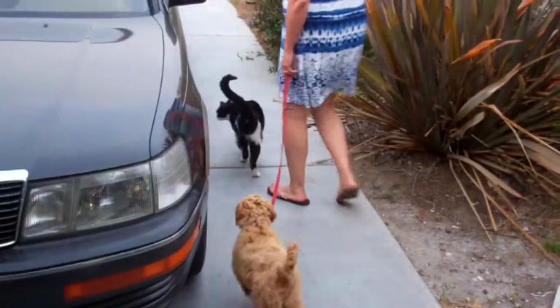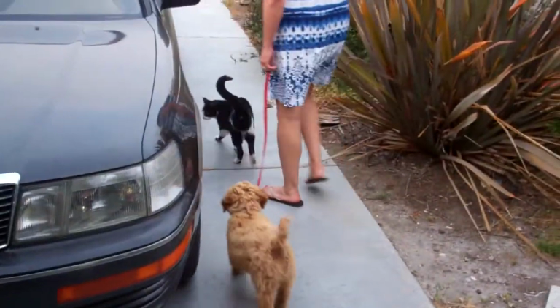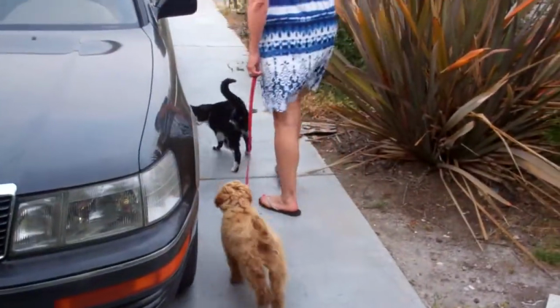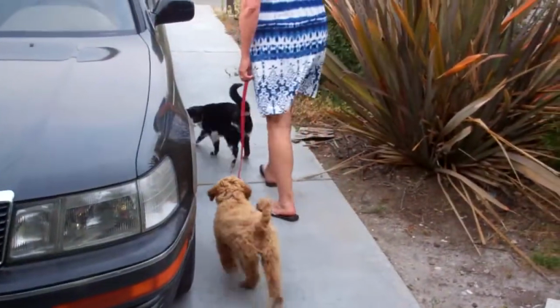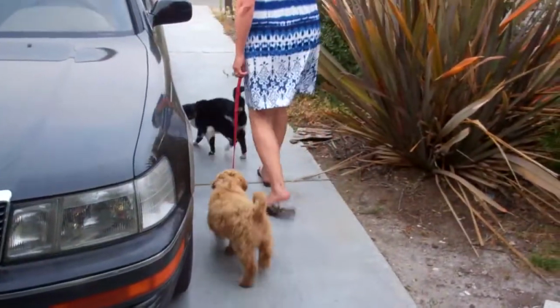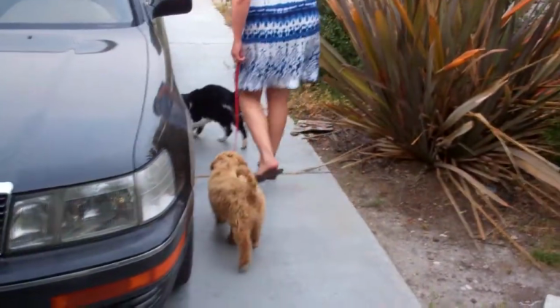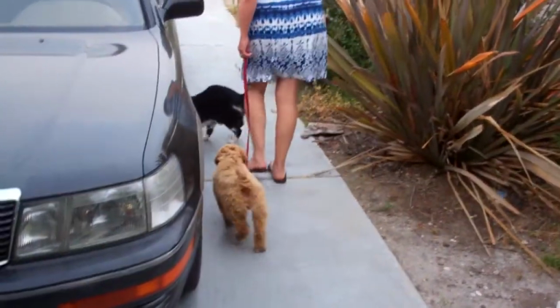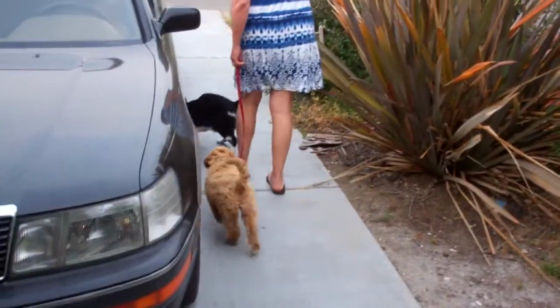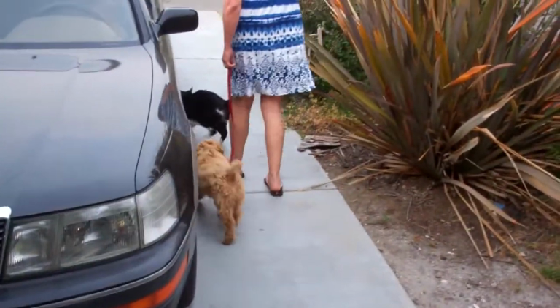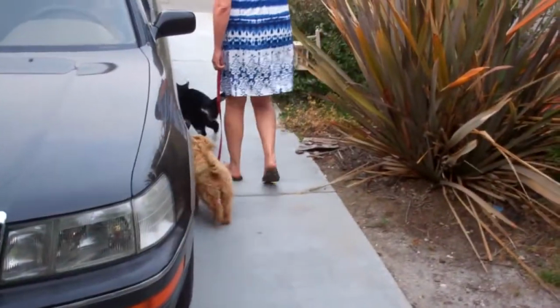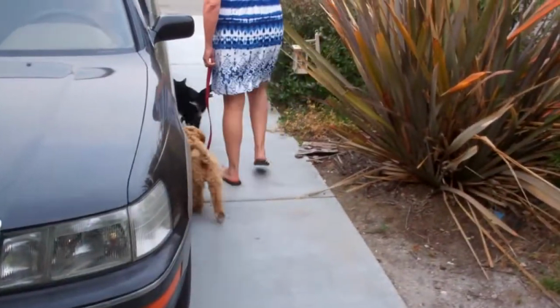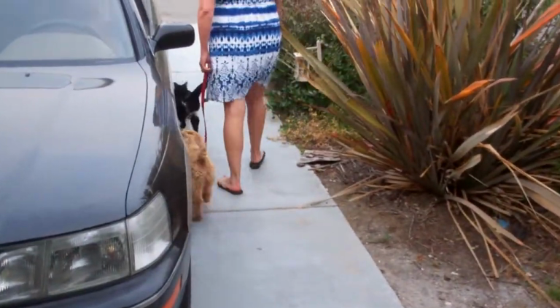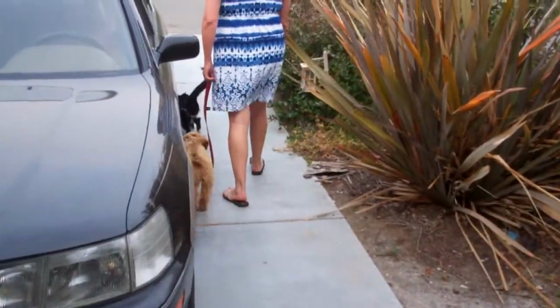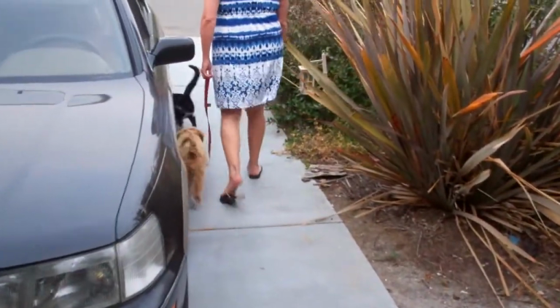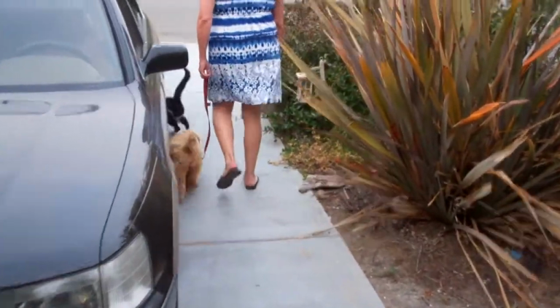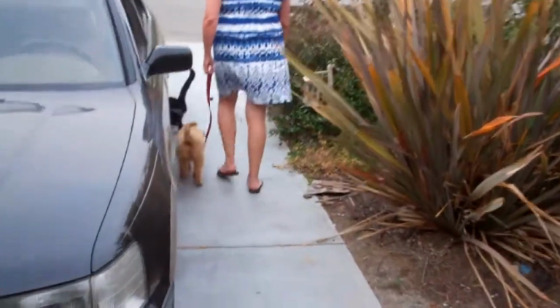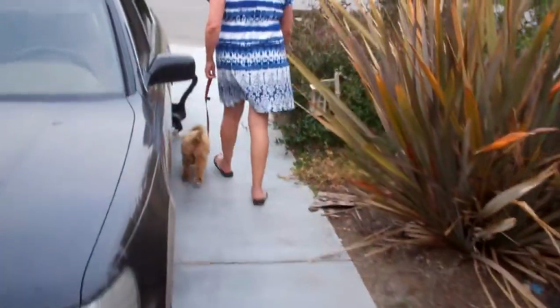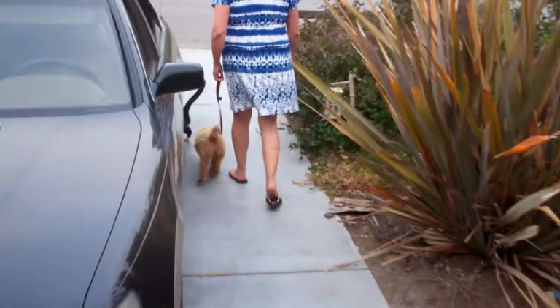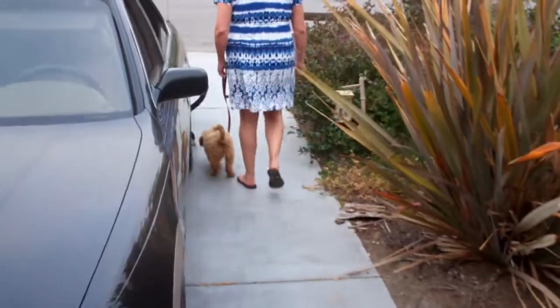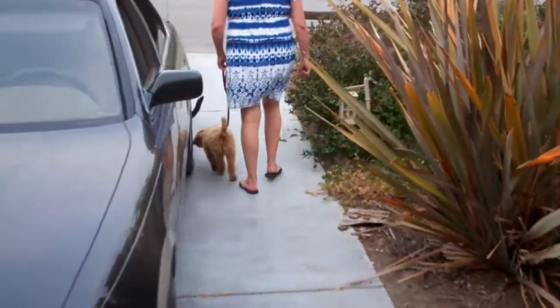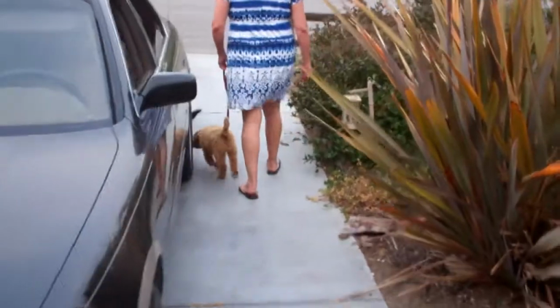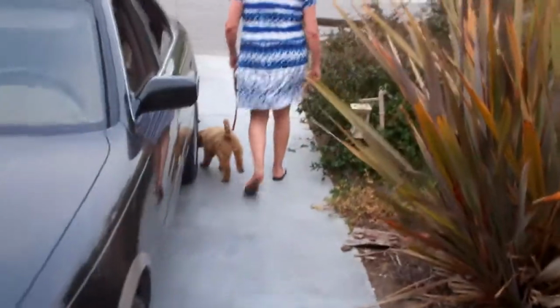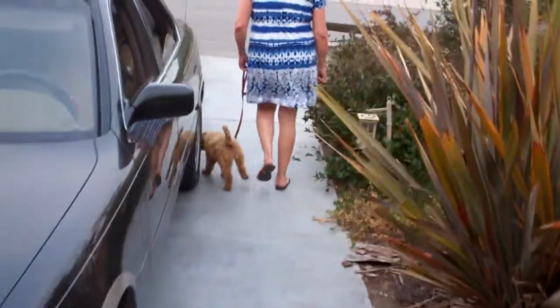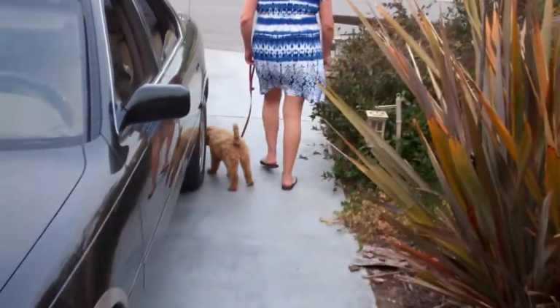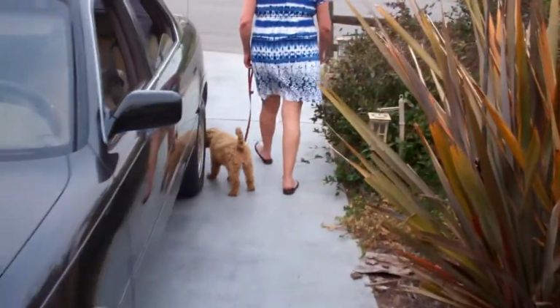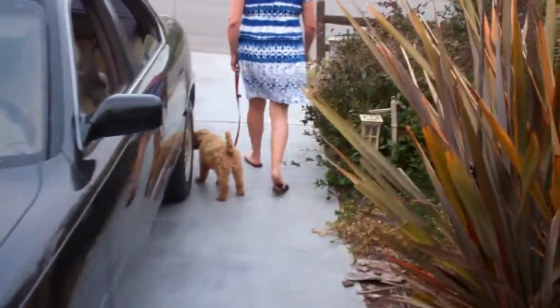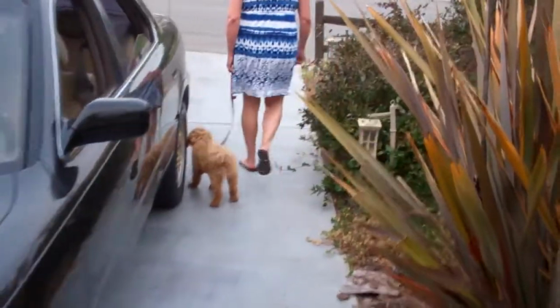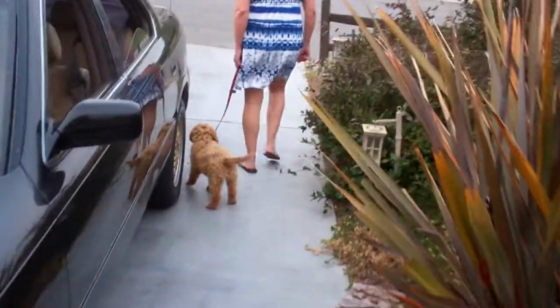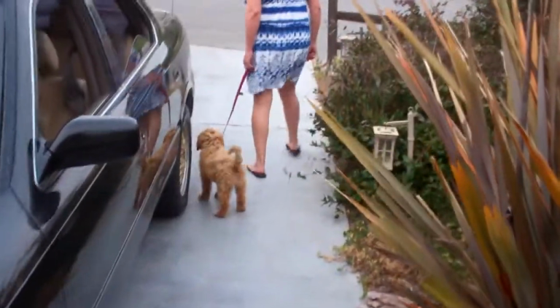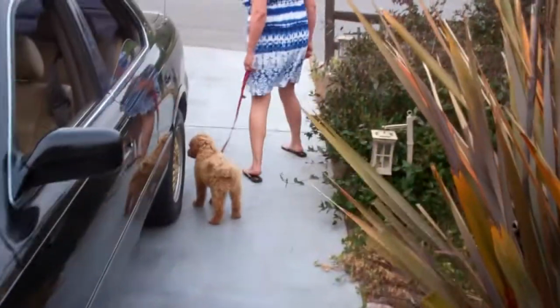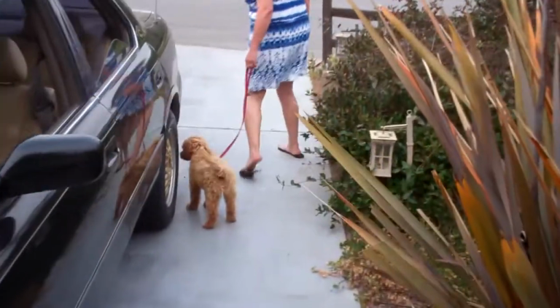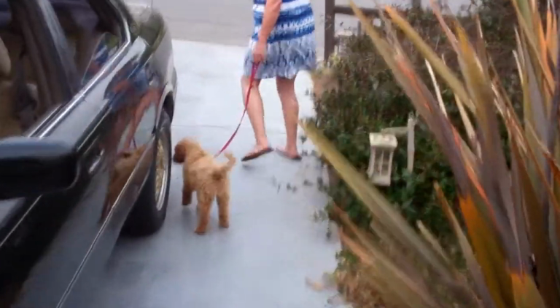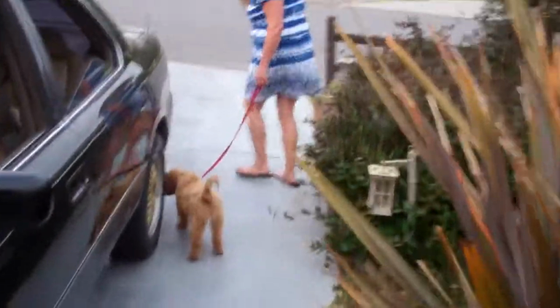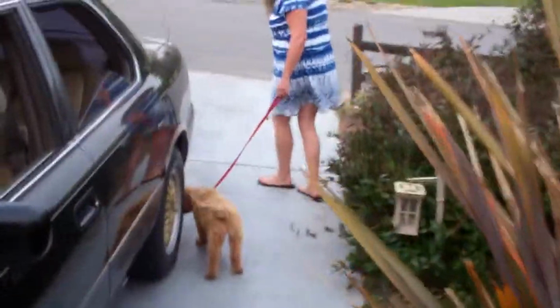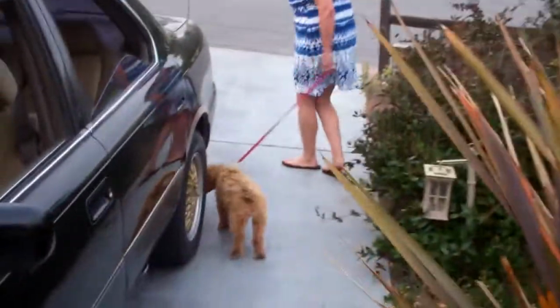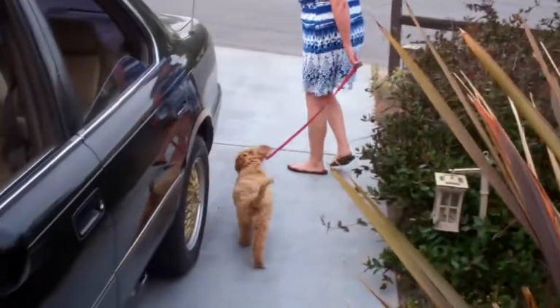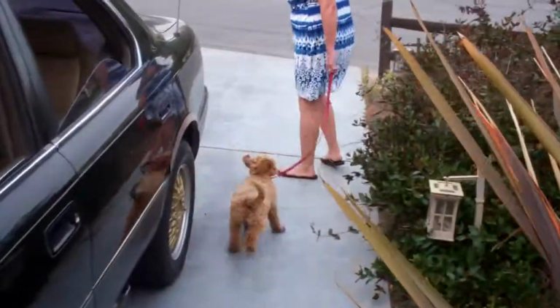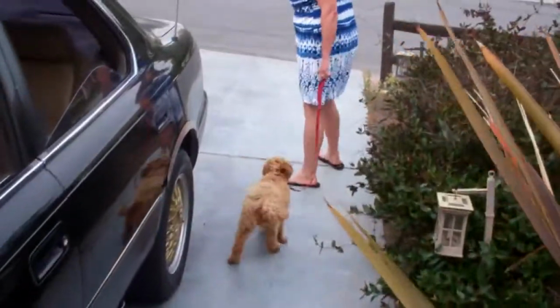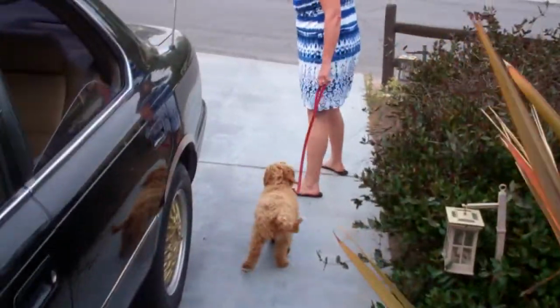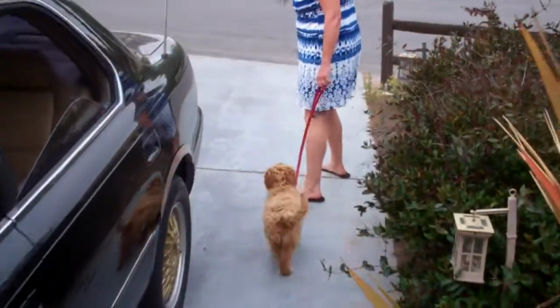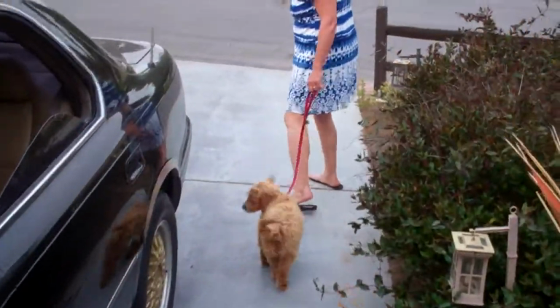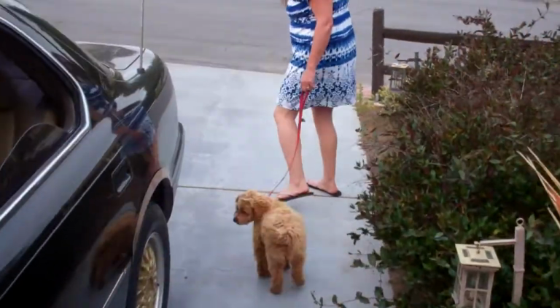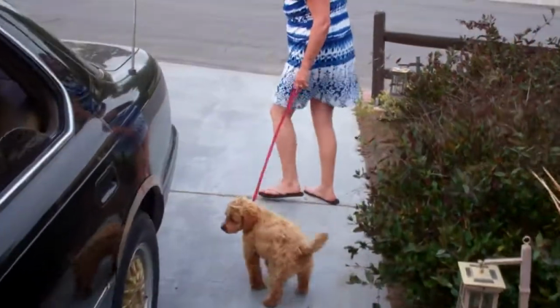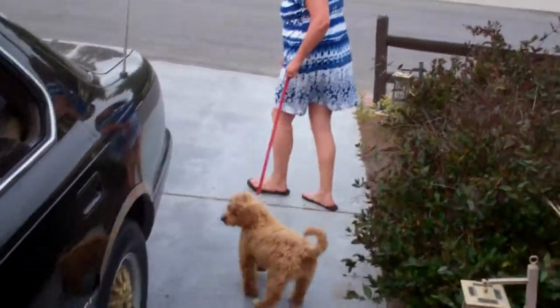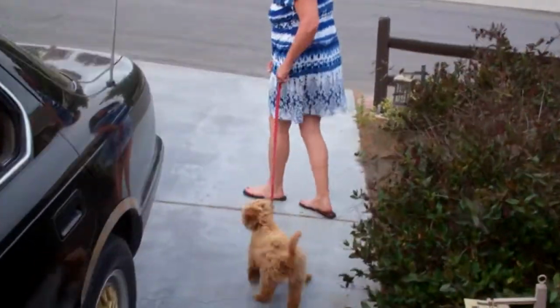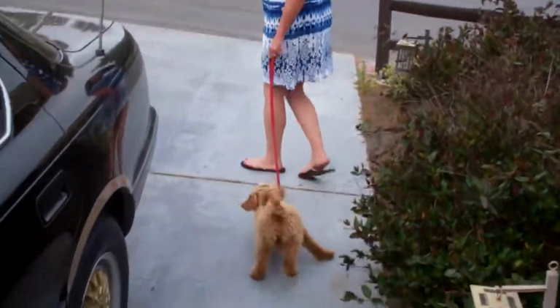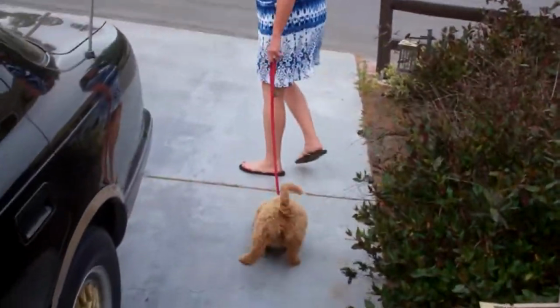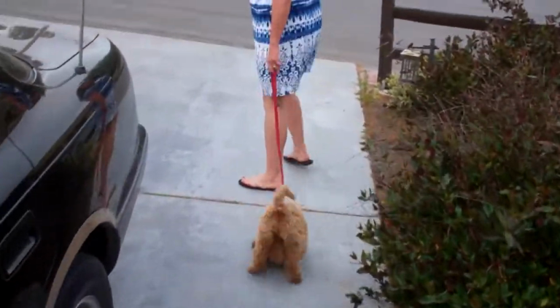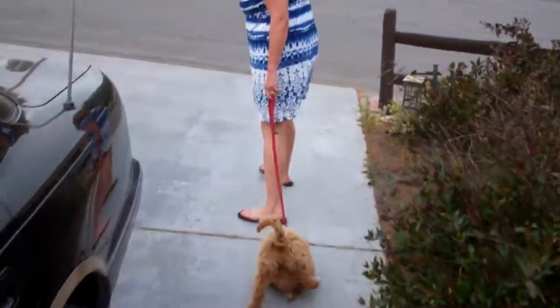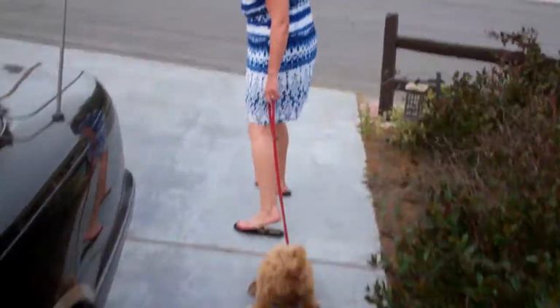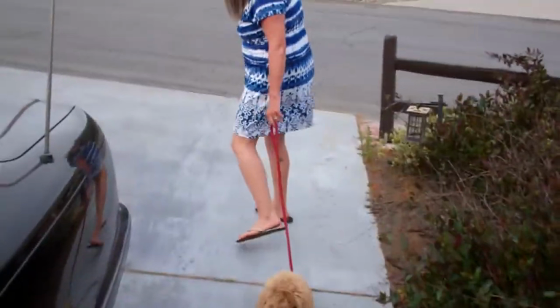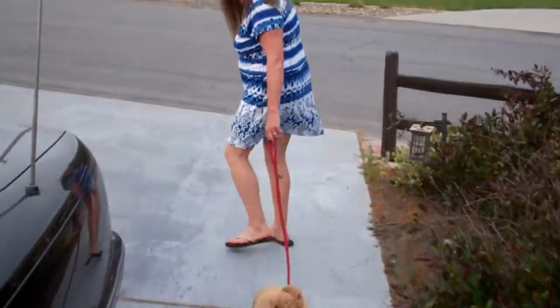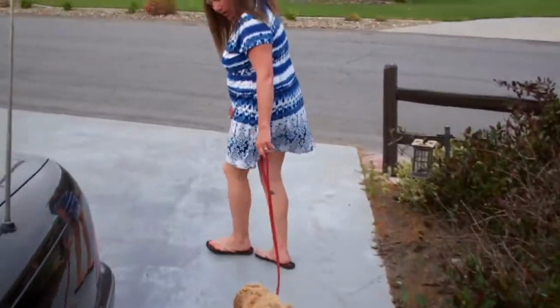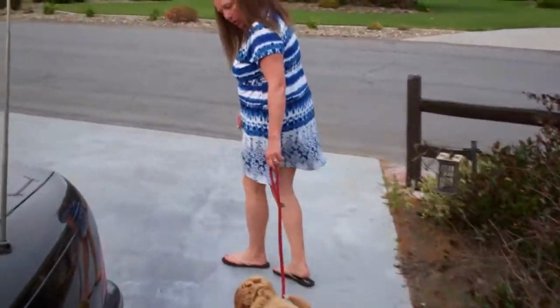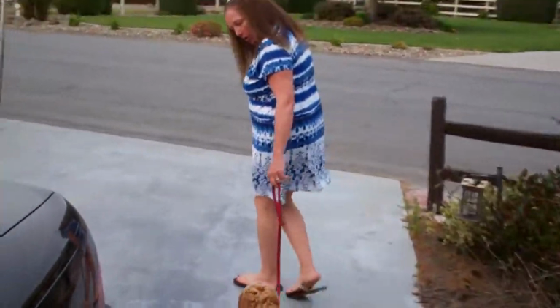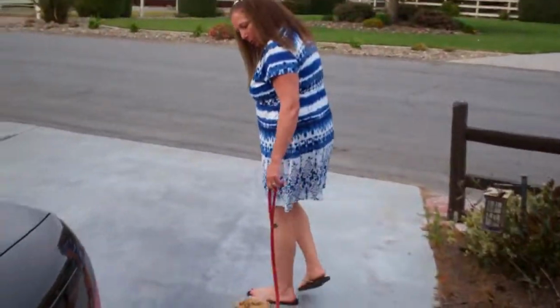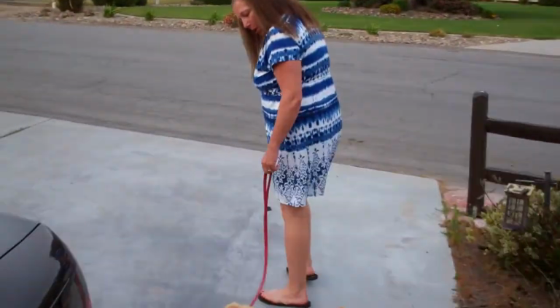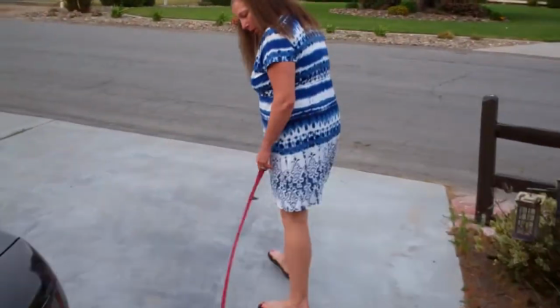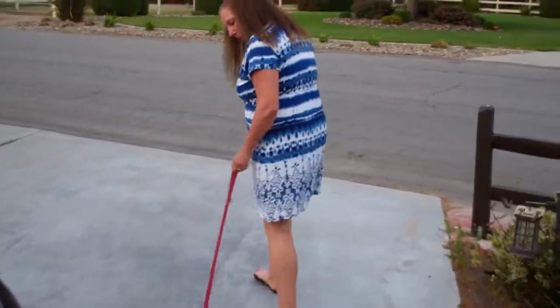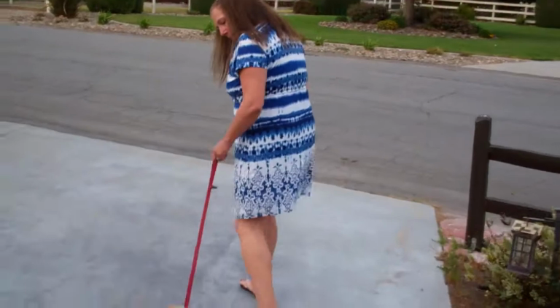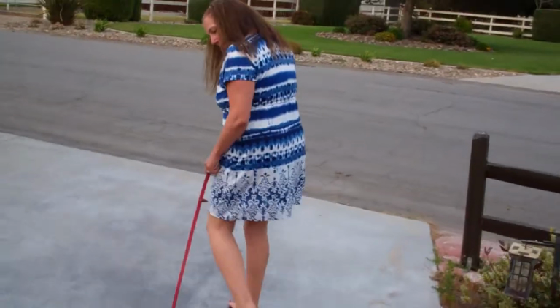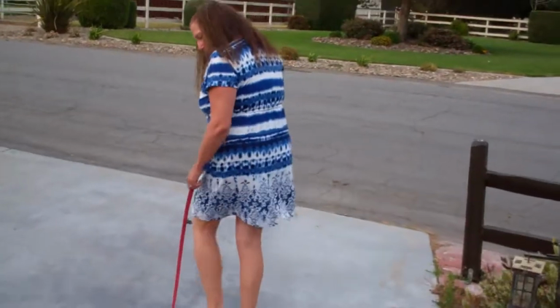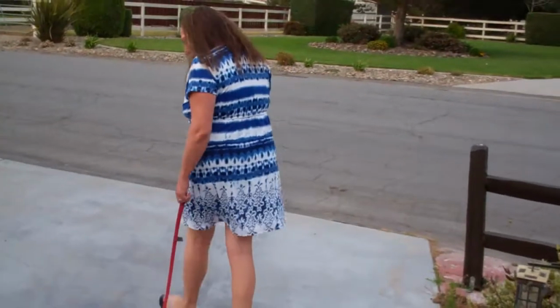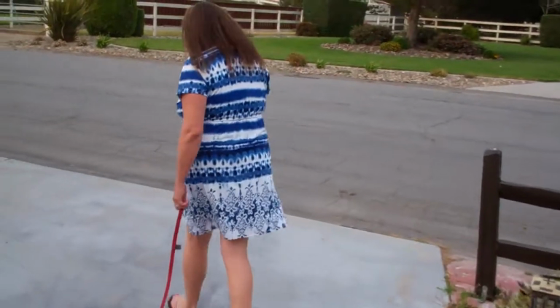Come on, Whiskers. Doodle, leave it. Leave it. Good, leave it. Come on. Good boy. Let's go.